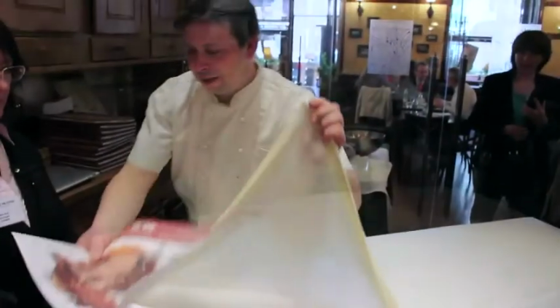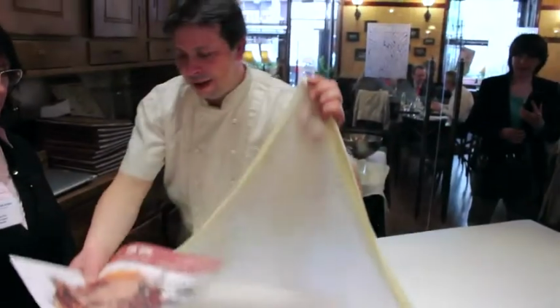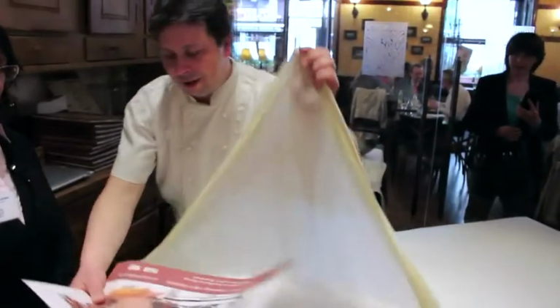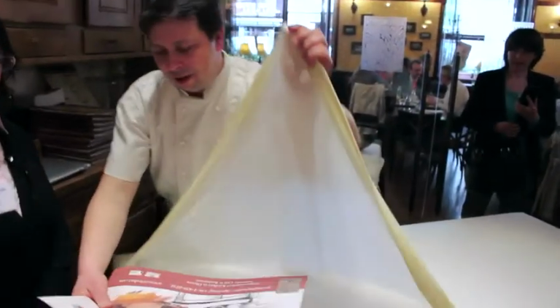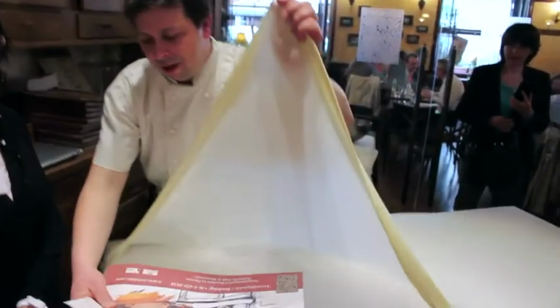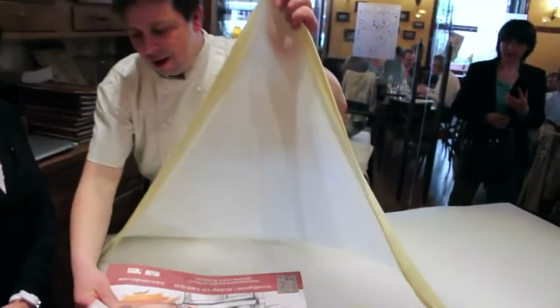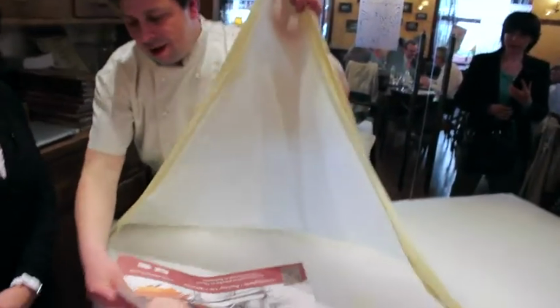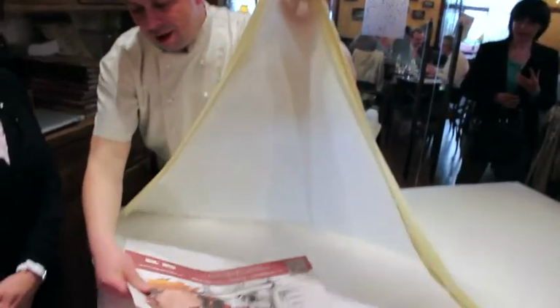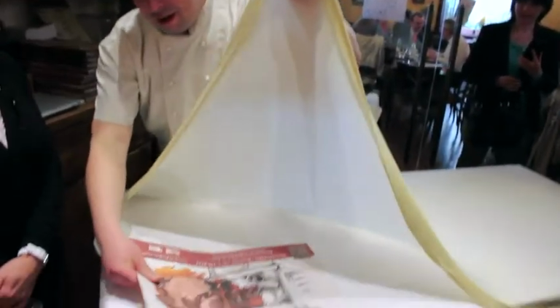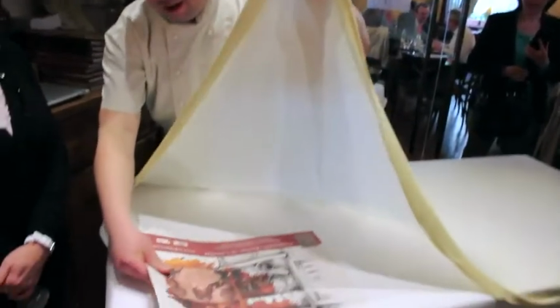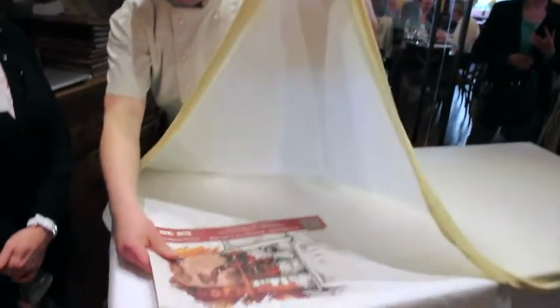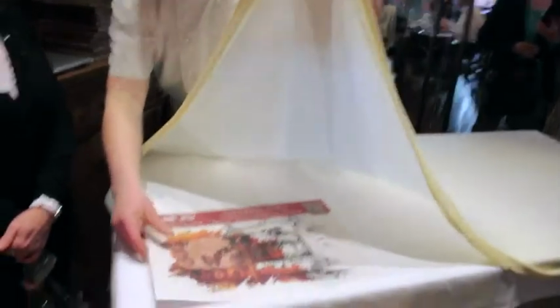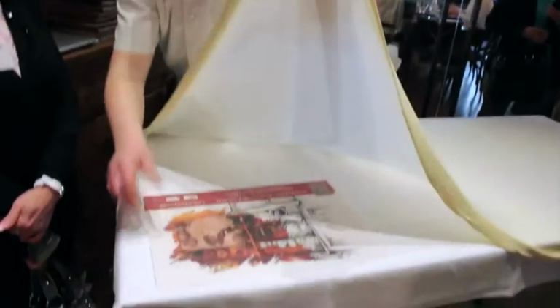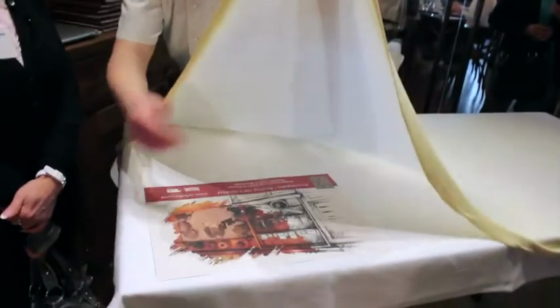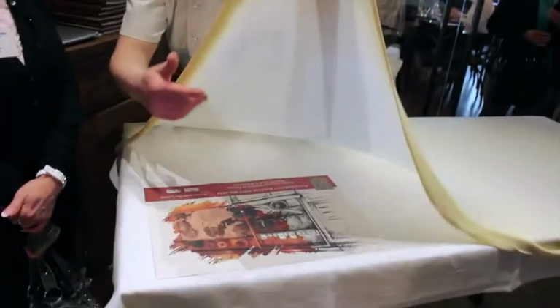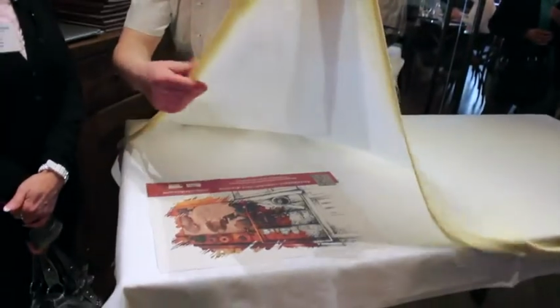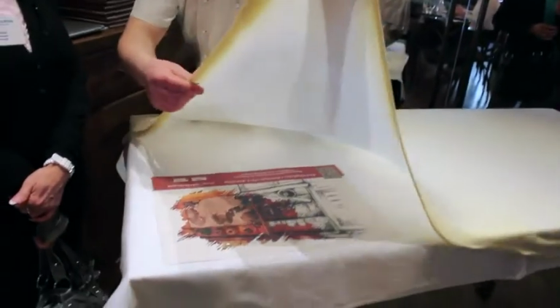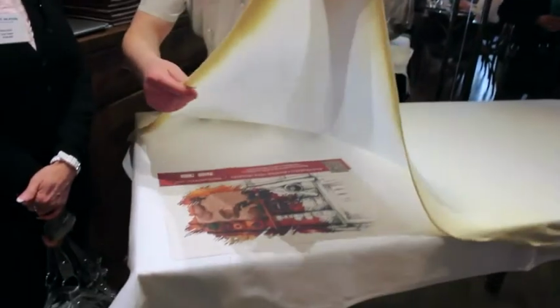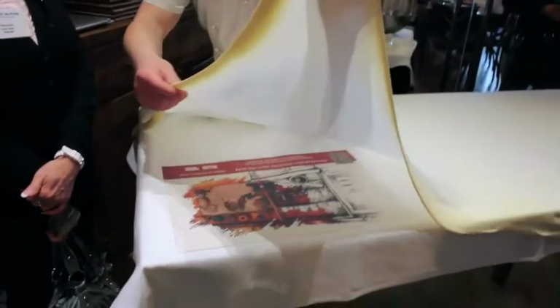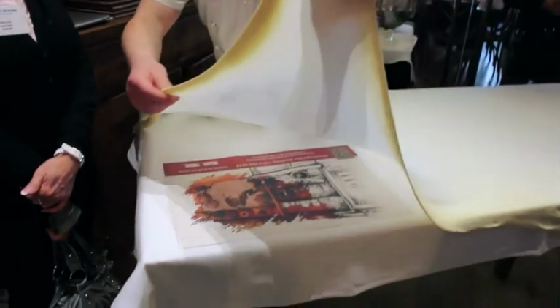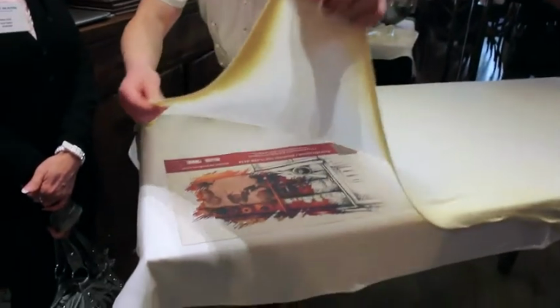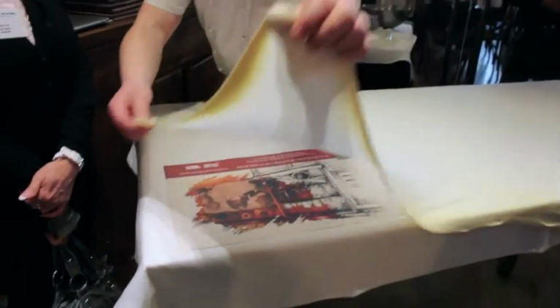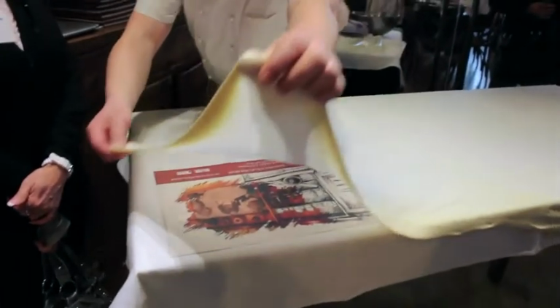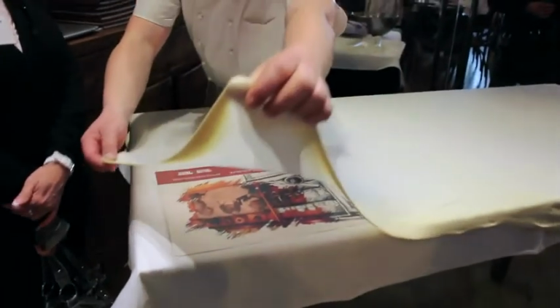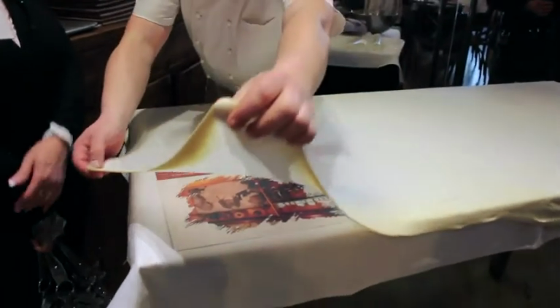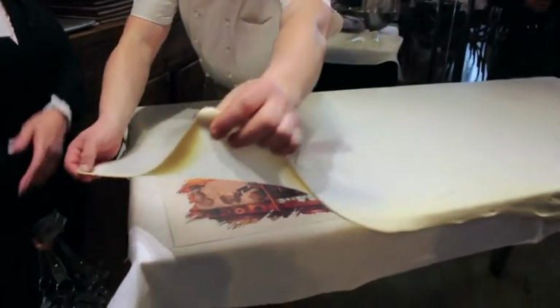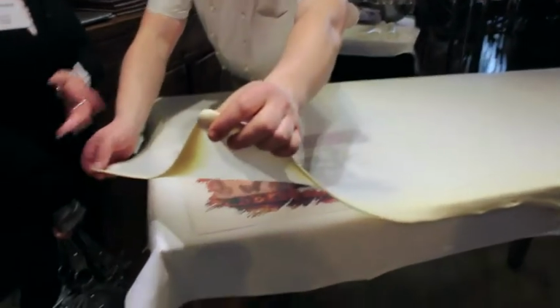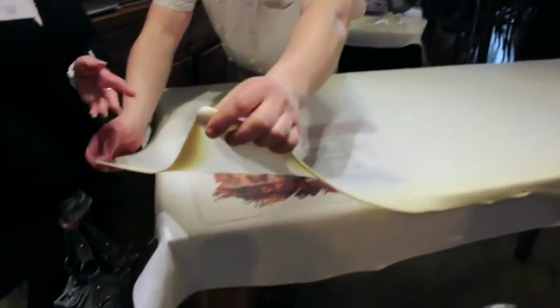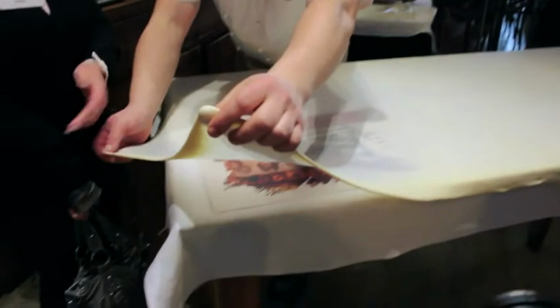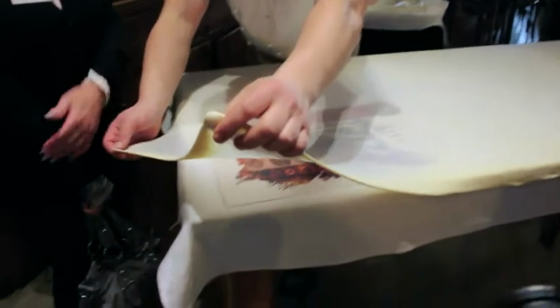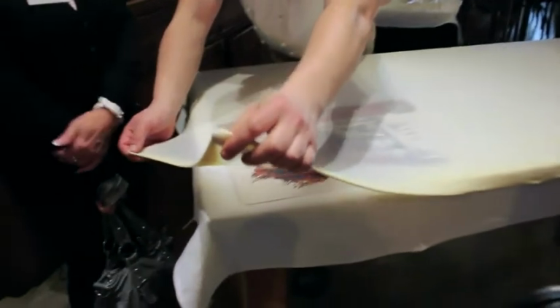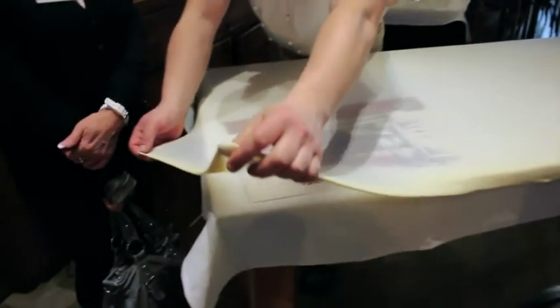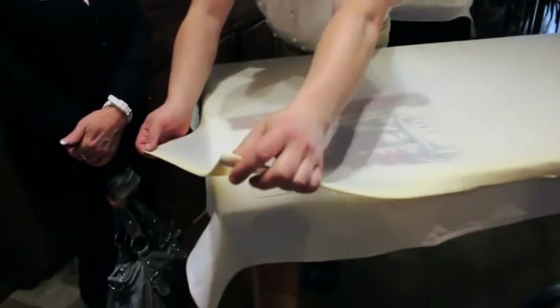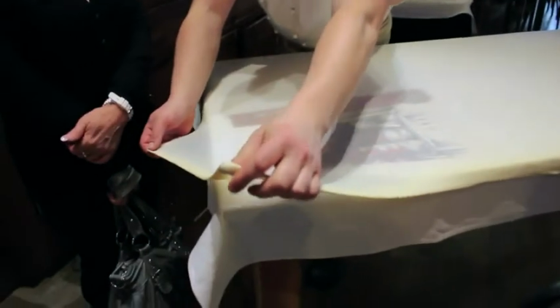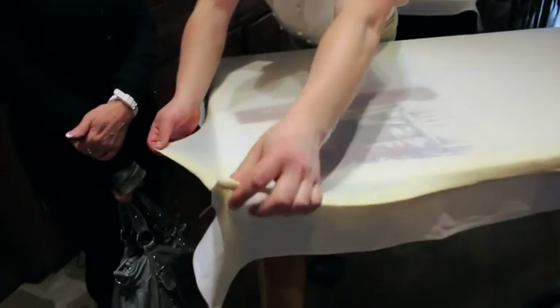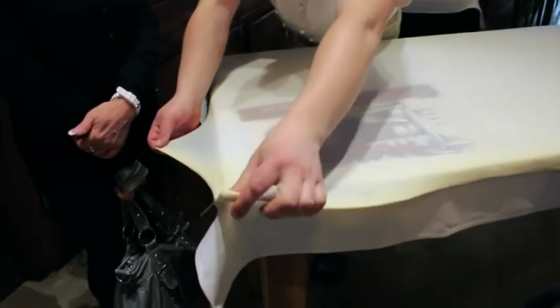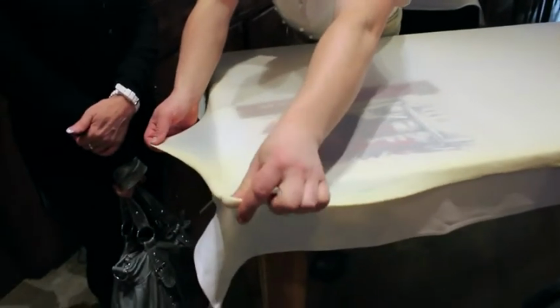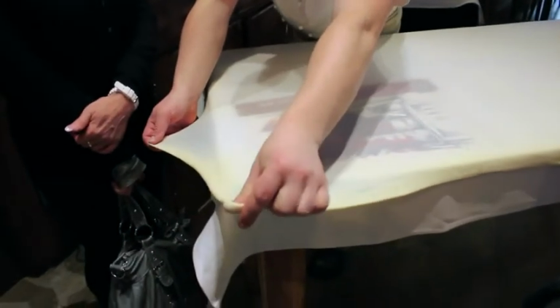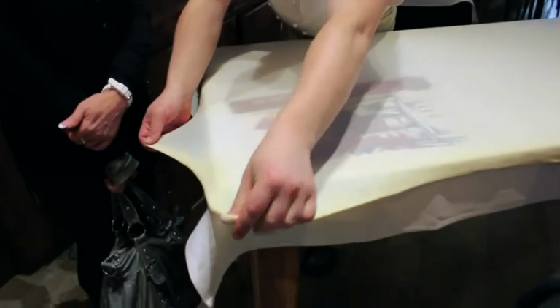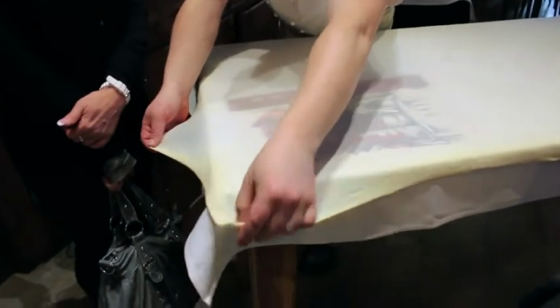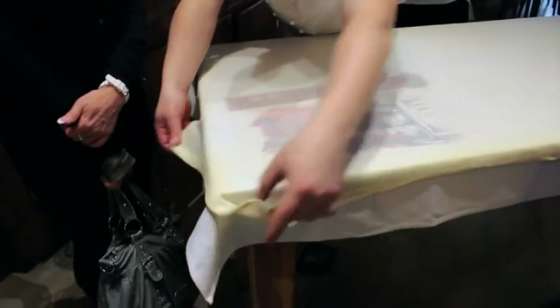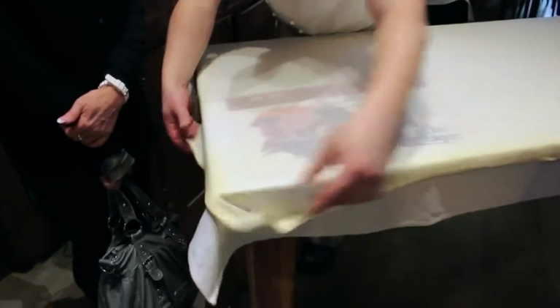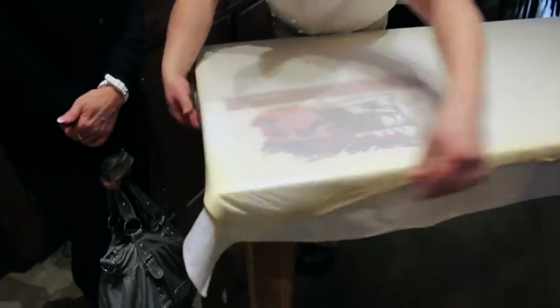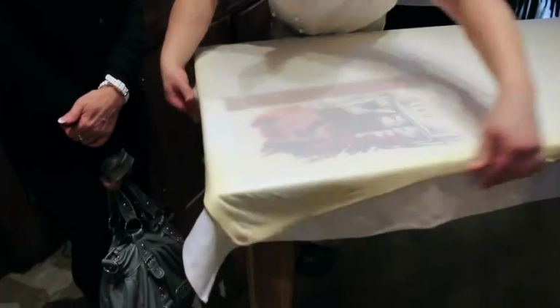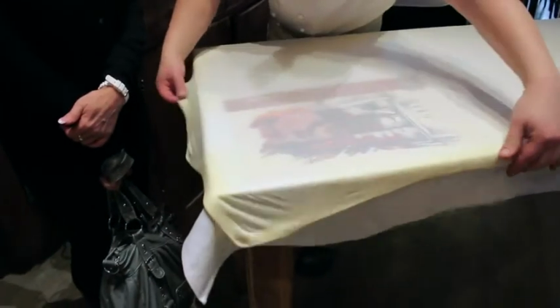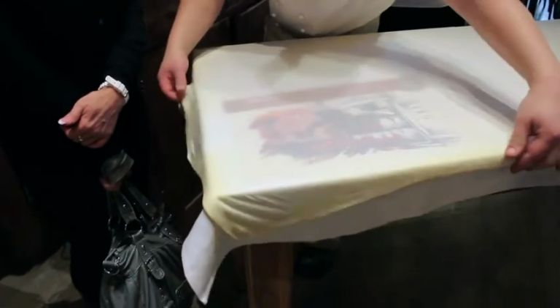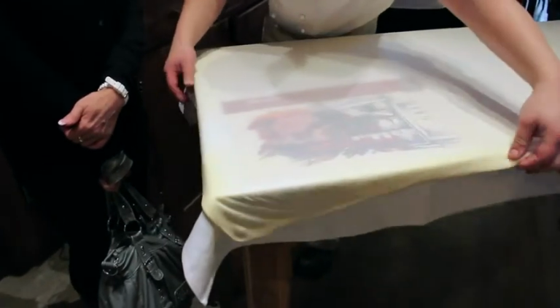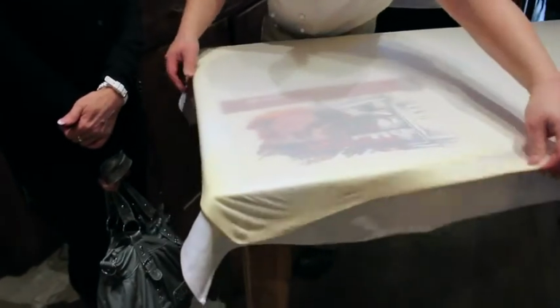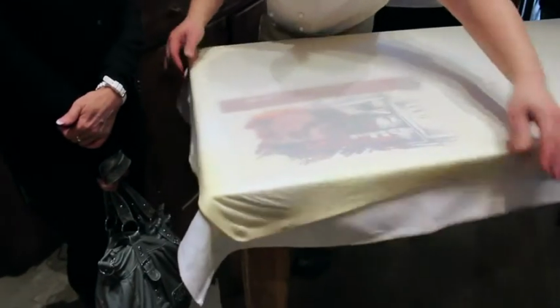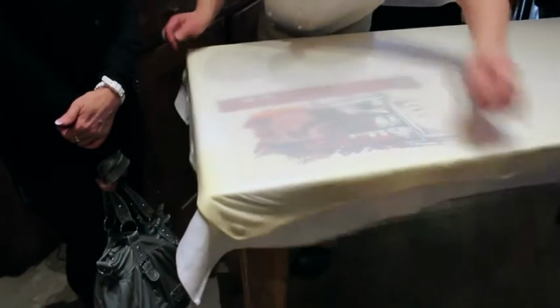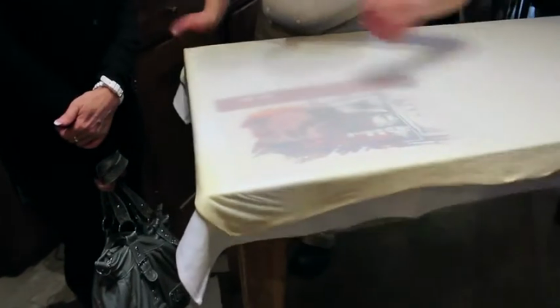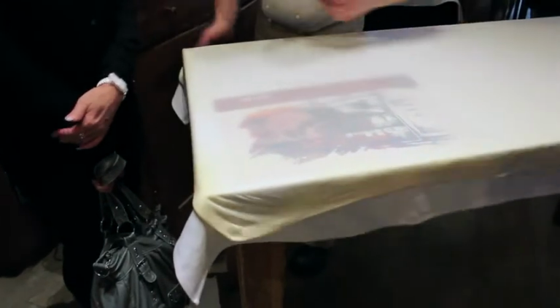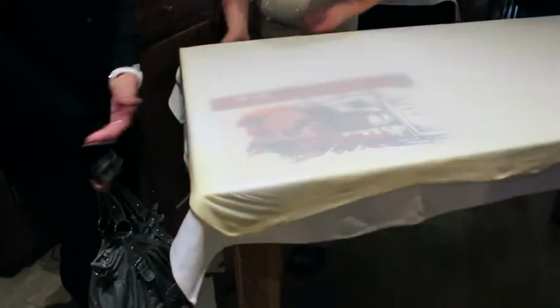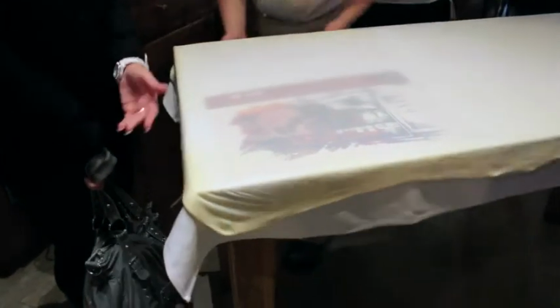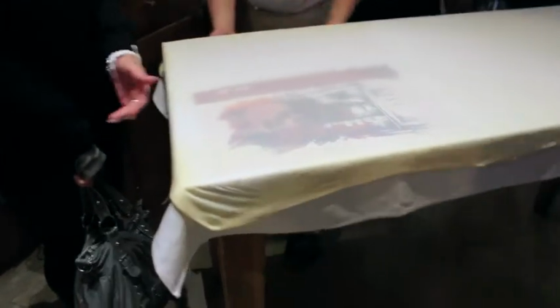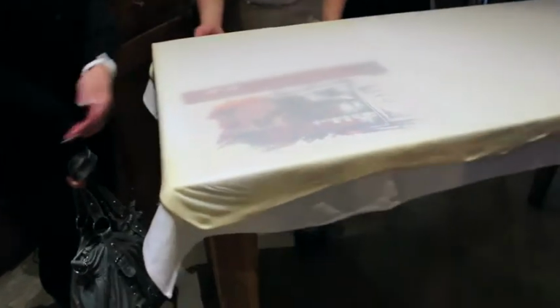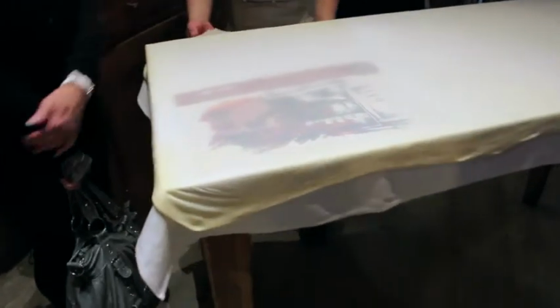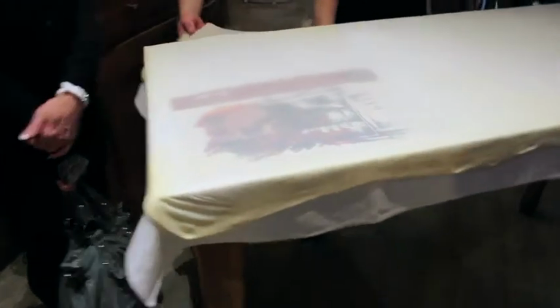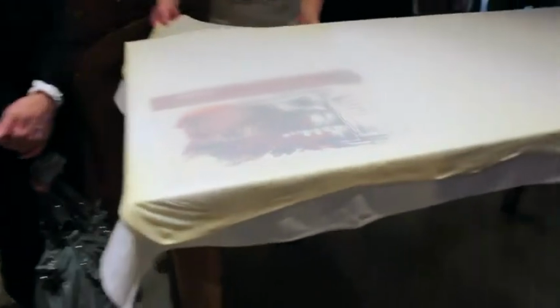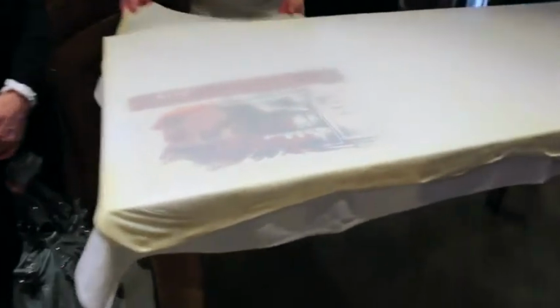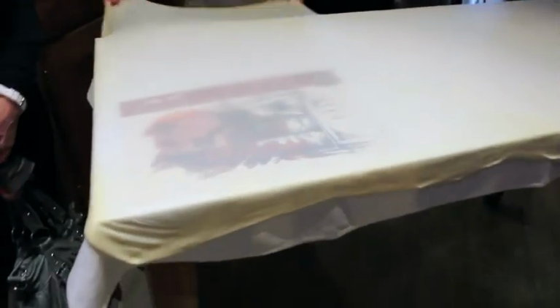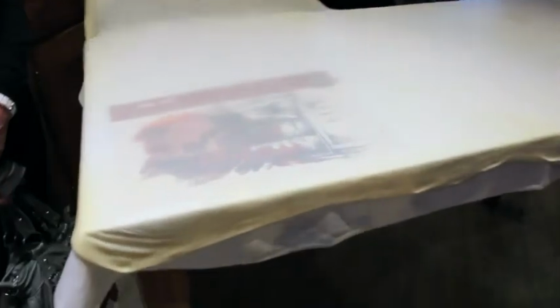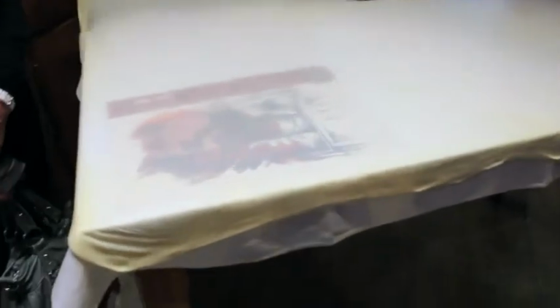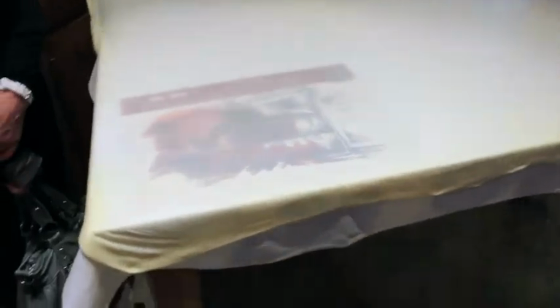Another test is that if you put something like a love letter or a newspaper underneath, you can read through the dough — it's that thin. Wow.